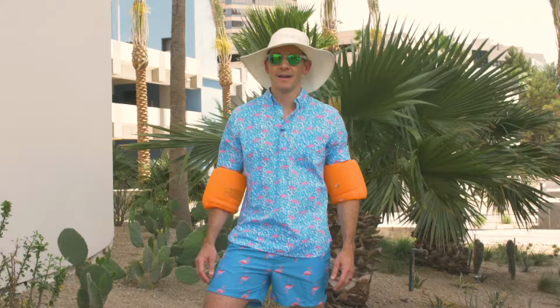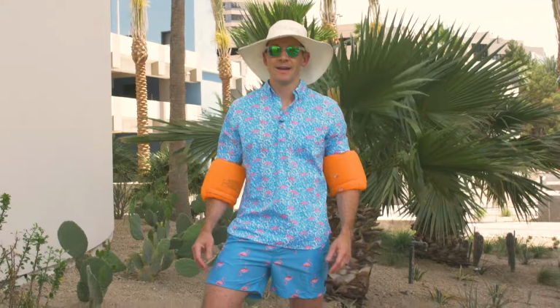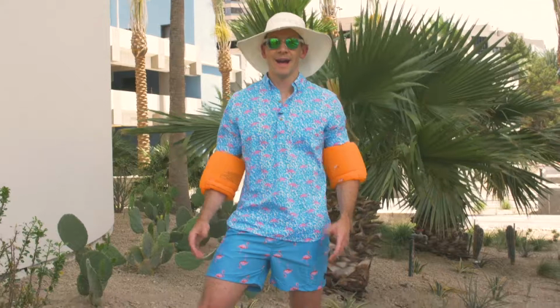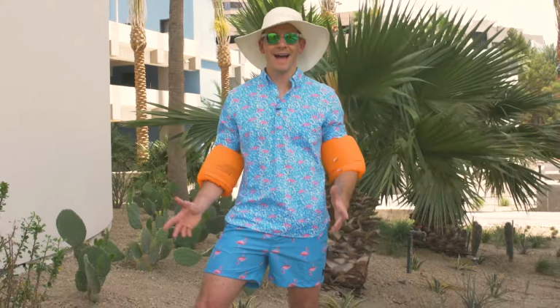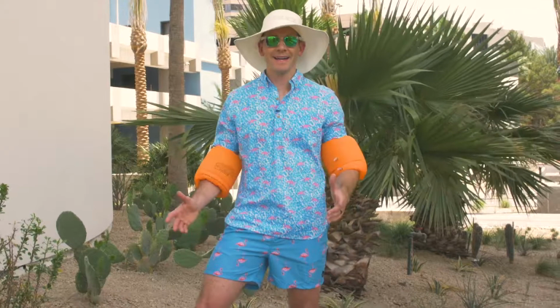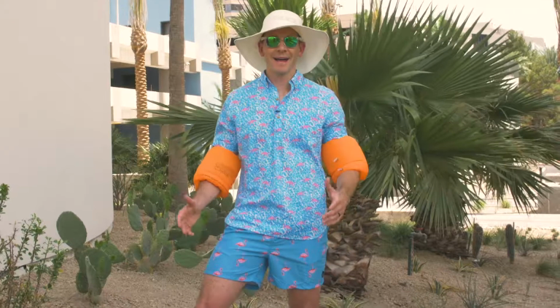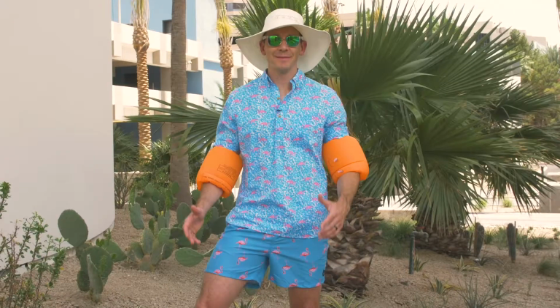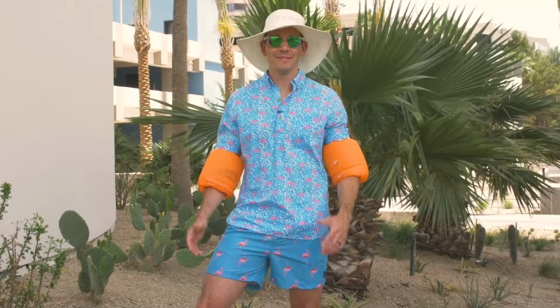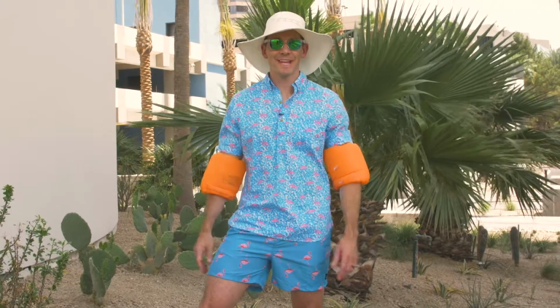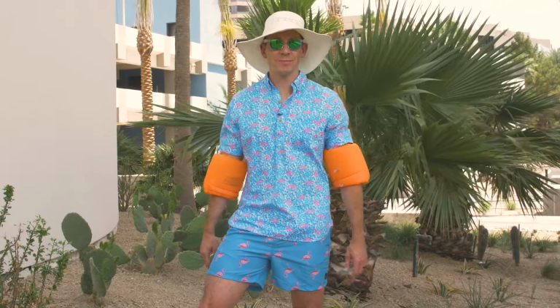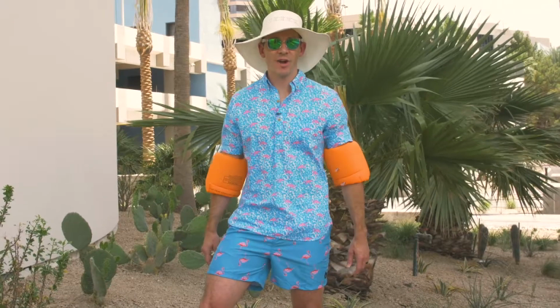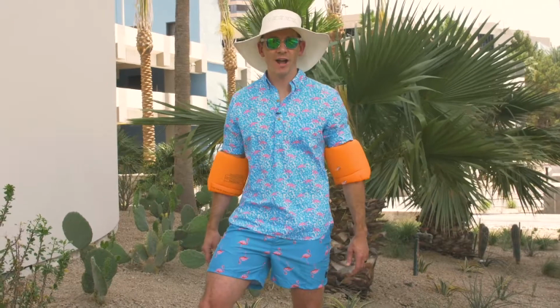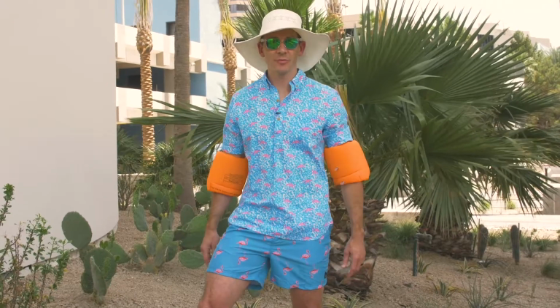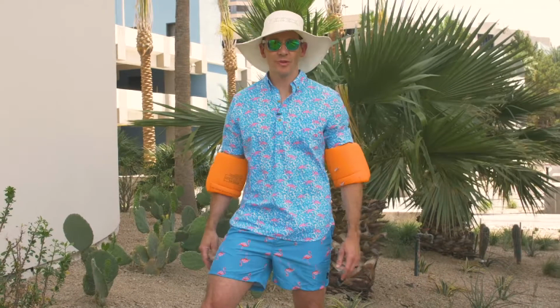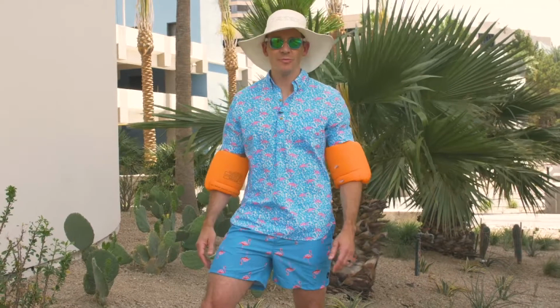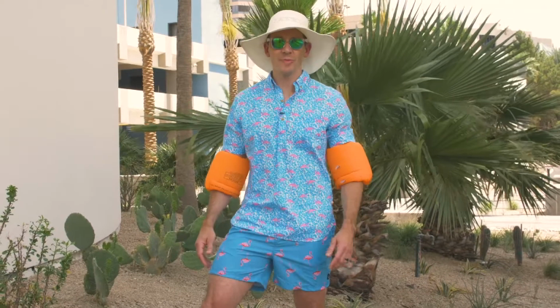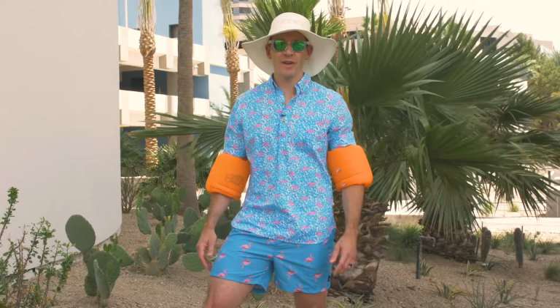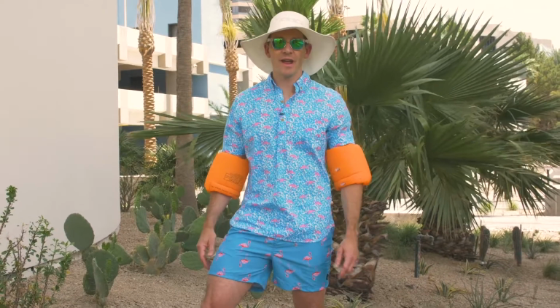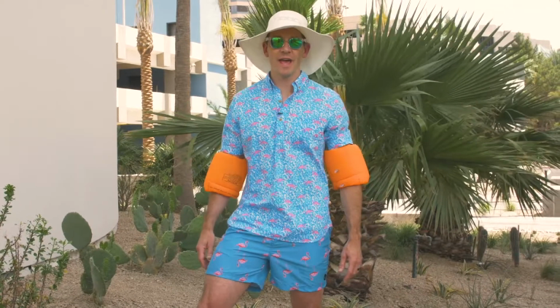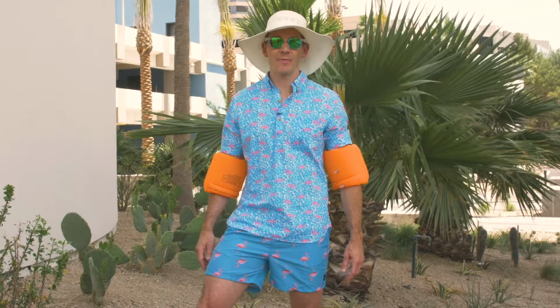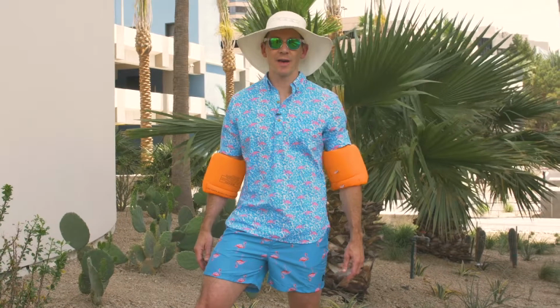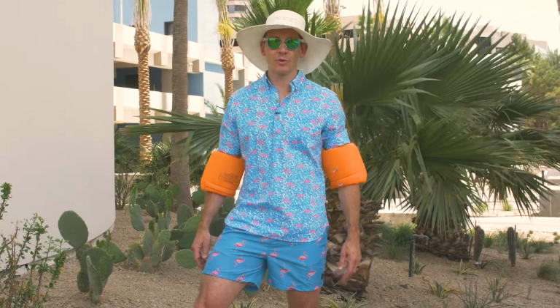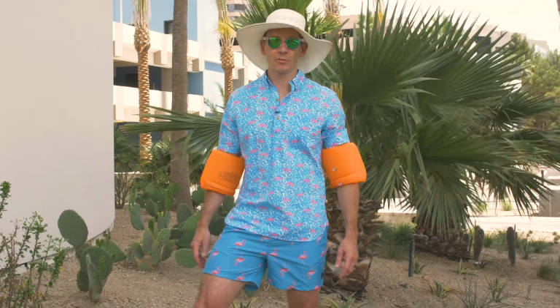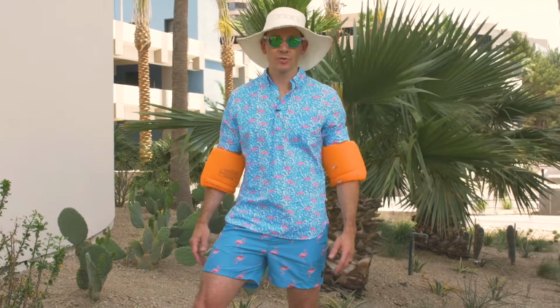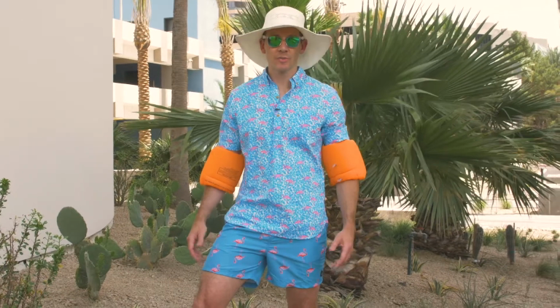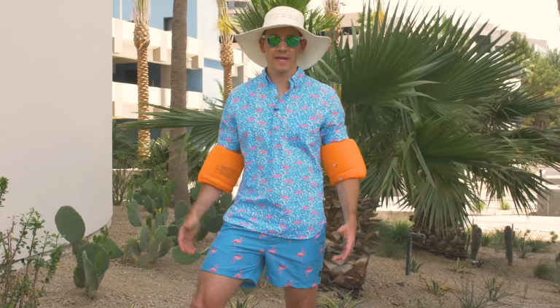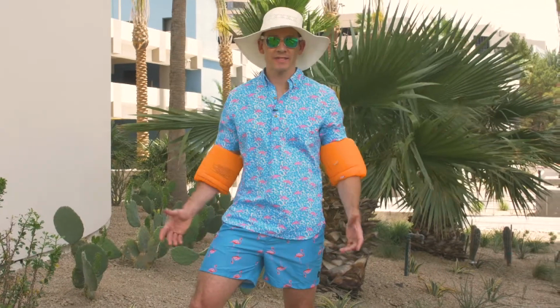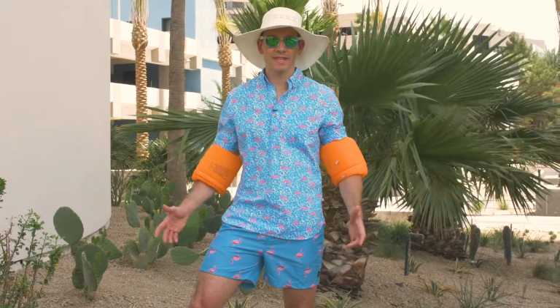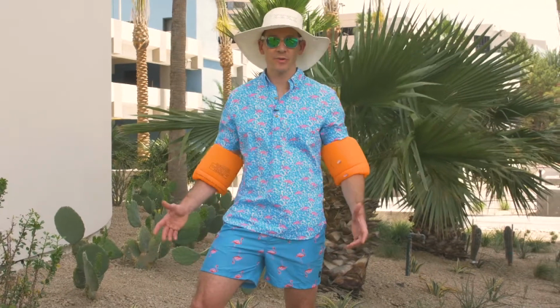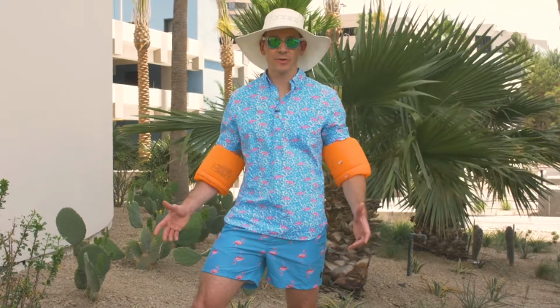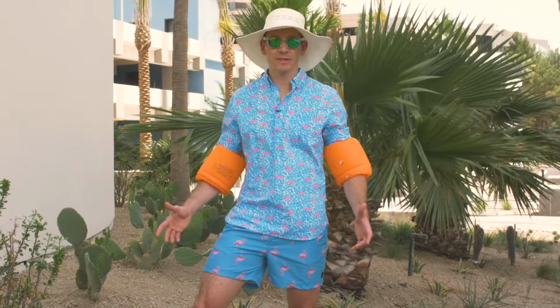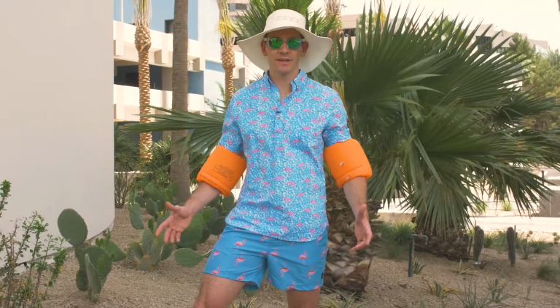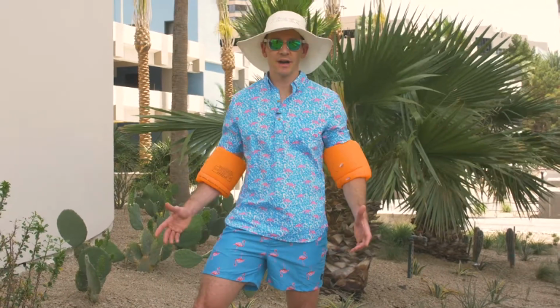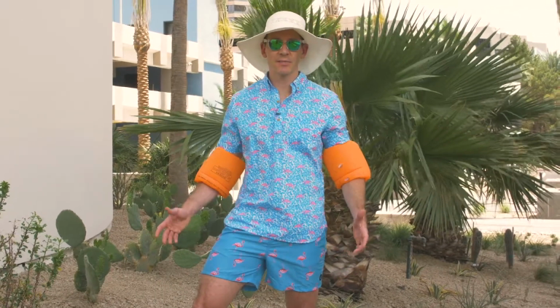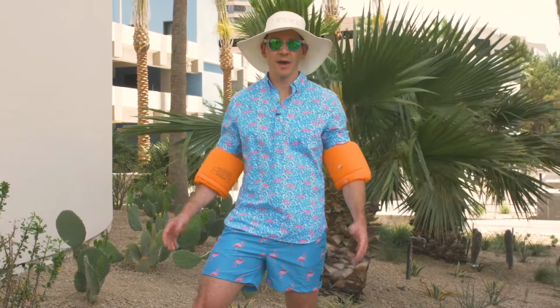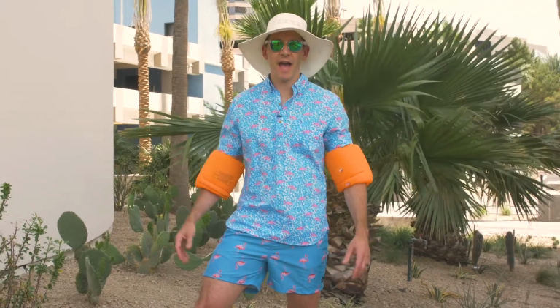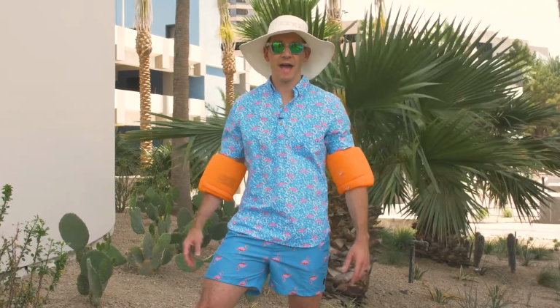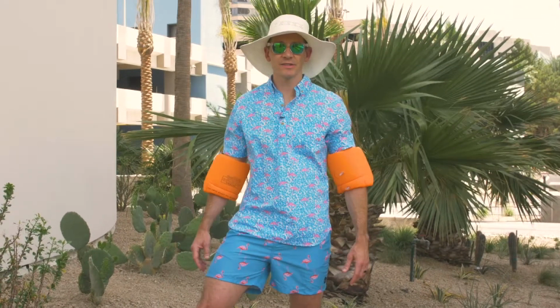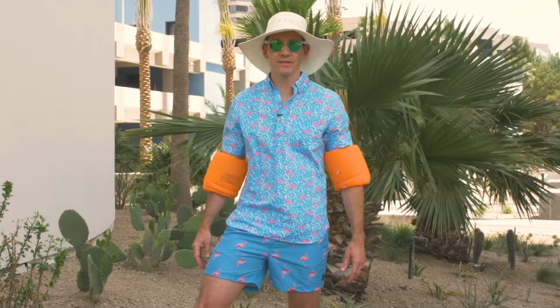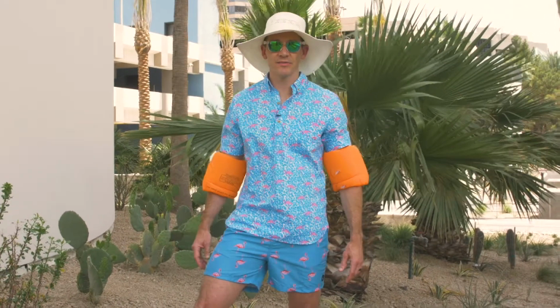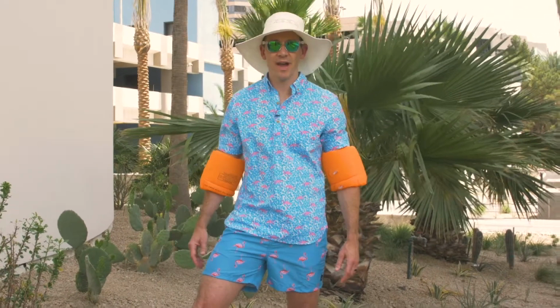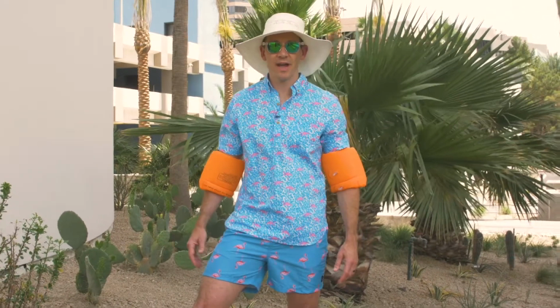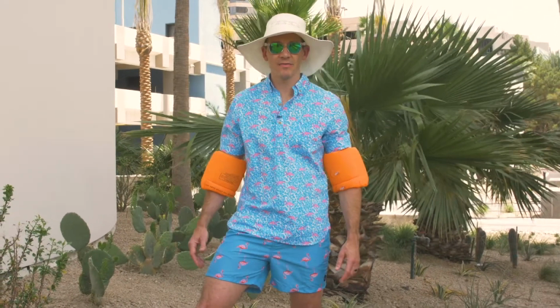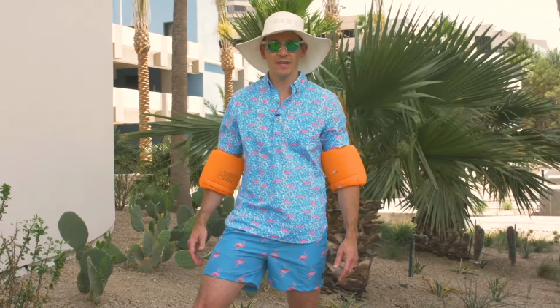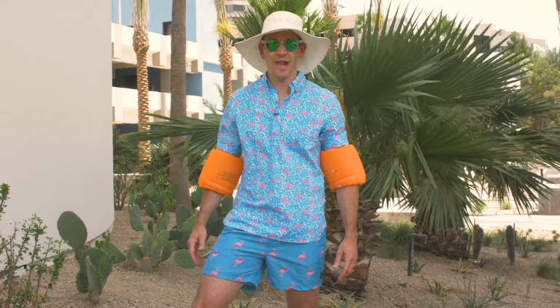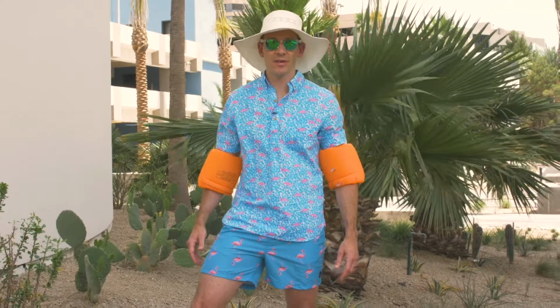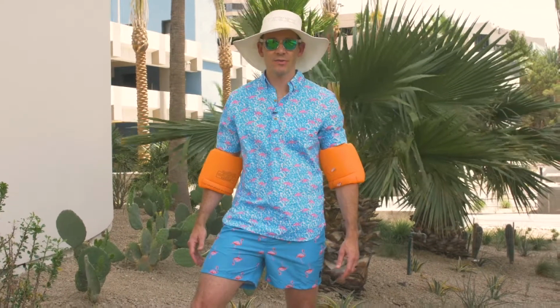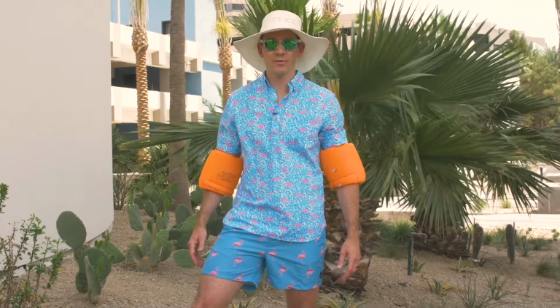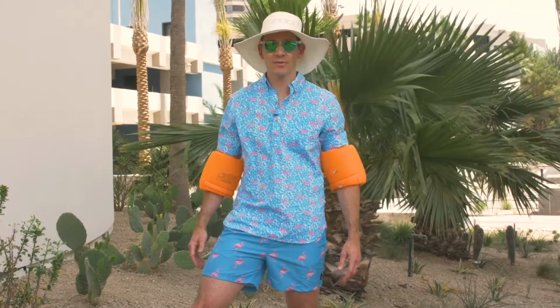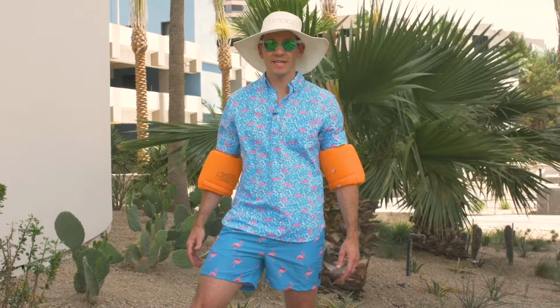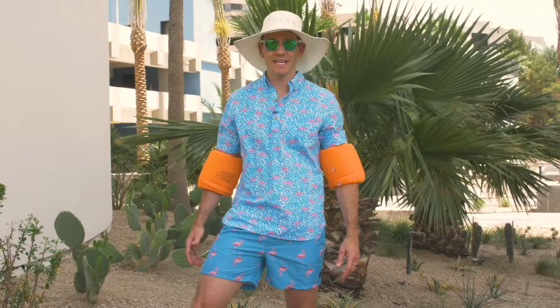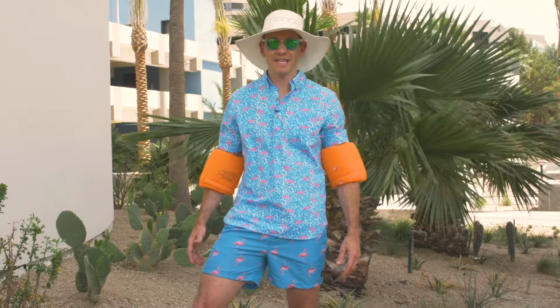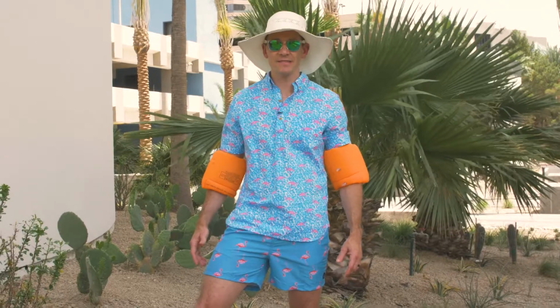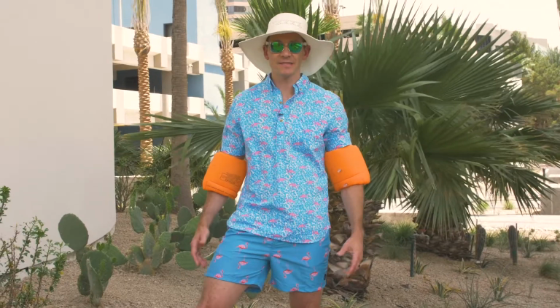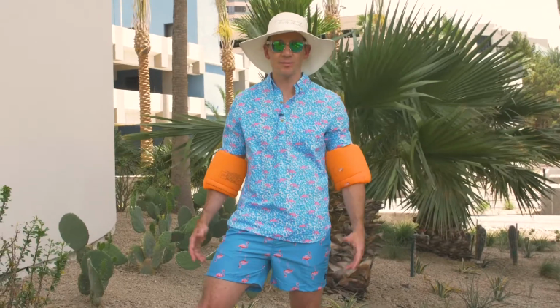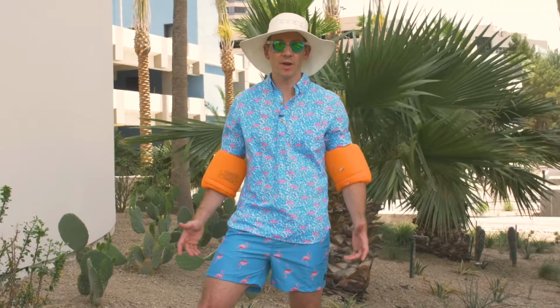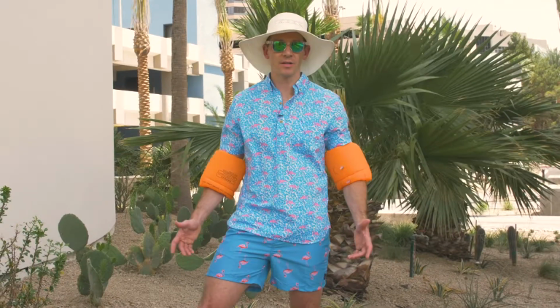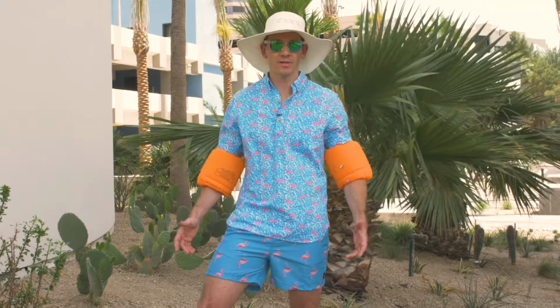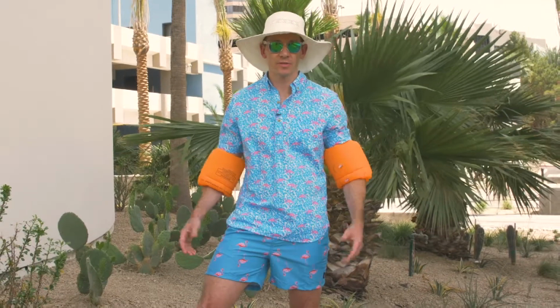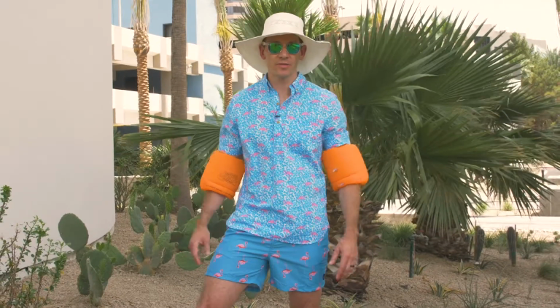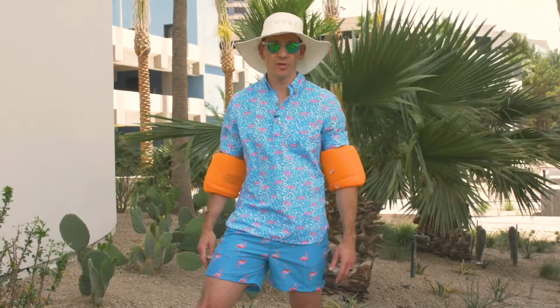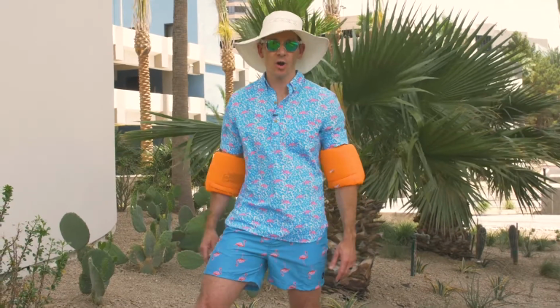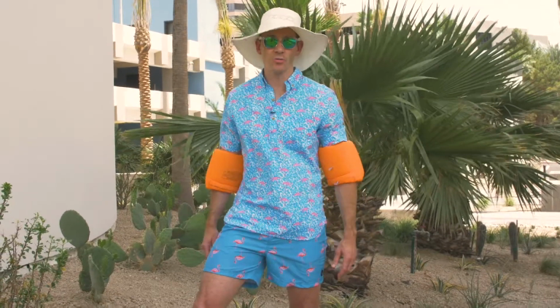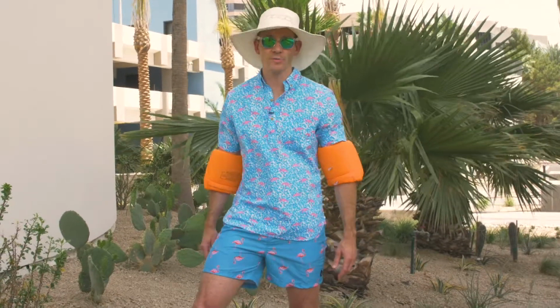Hi, I'm Danny Brown with Myriad at My Home Group, and today we're going to talk about how to survive the Arizona heat while searching for homes.